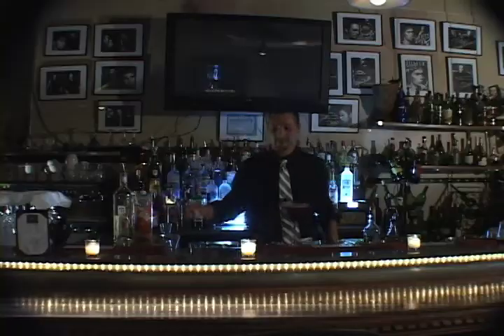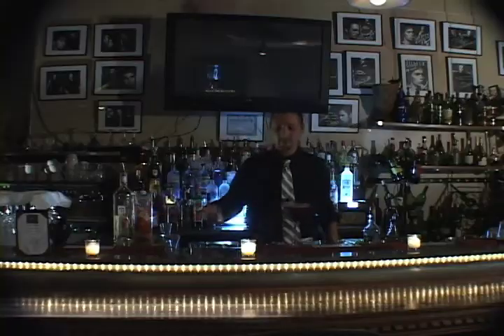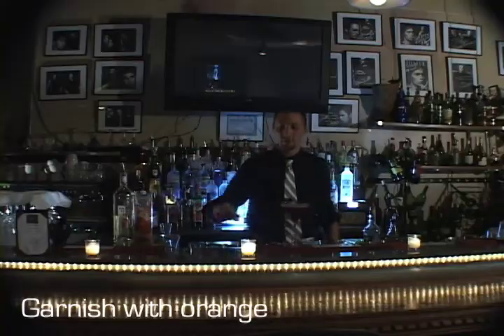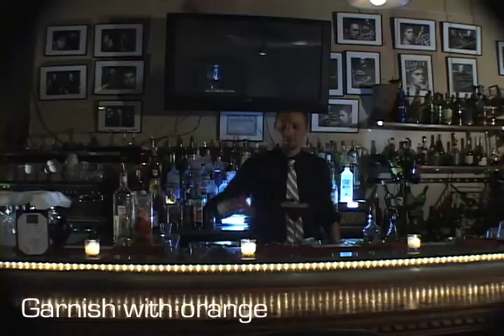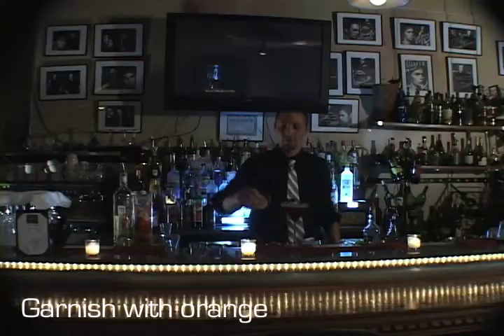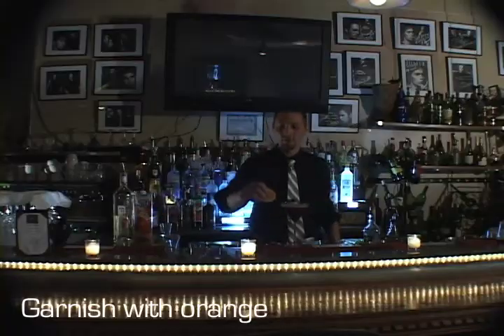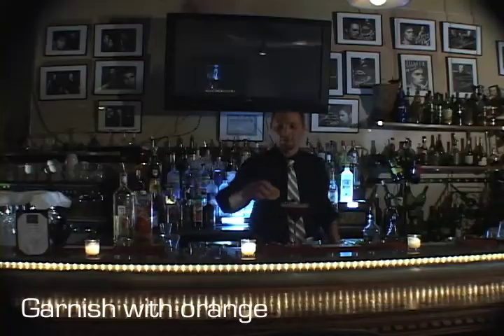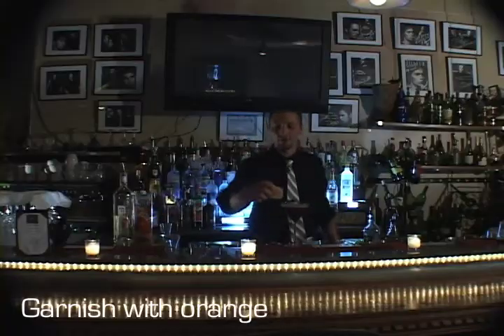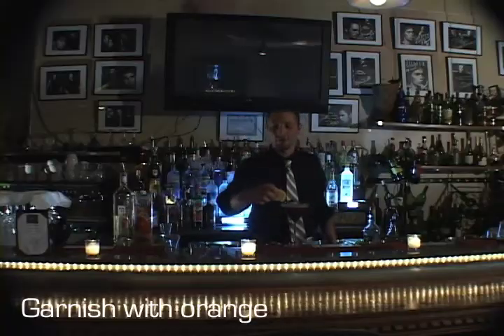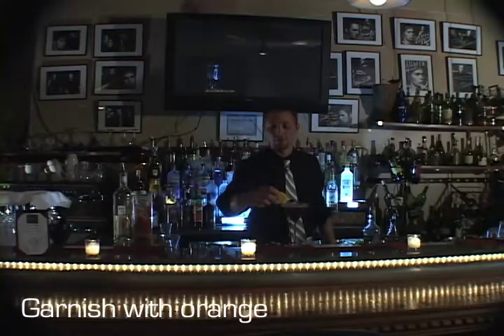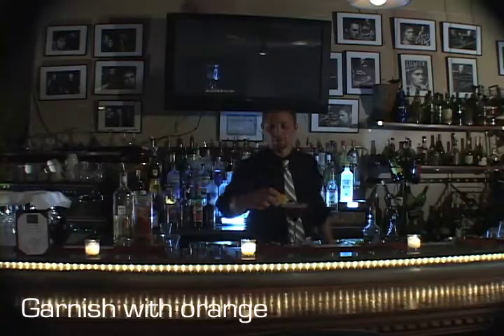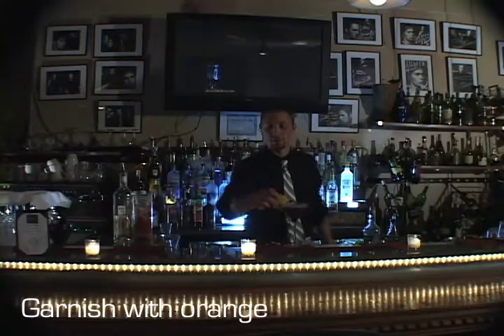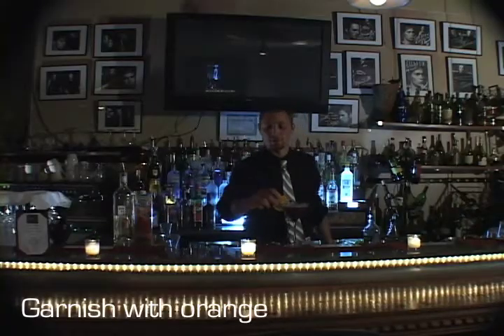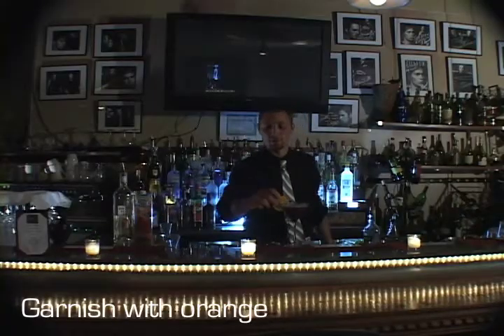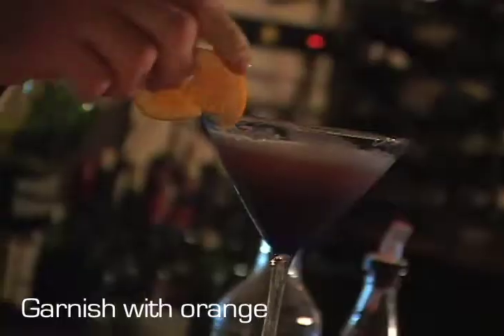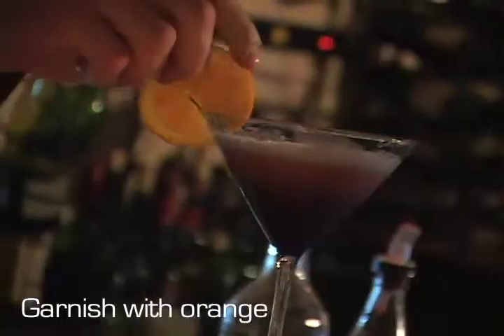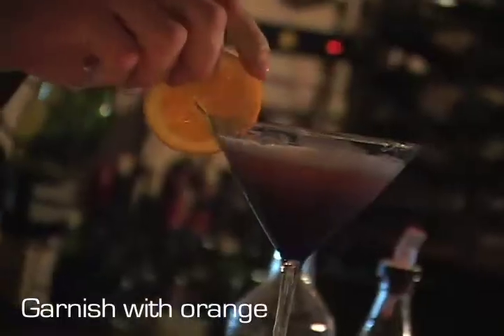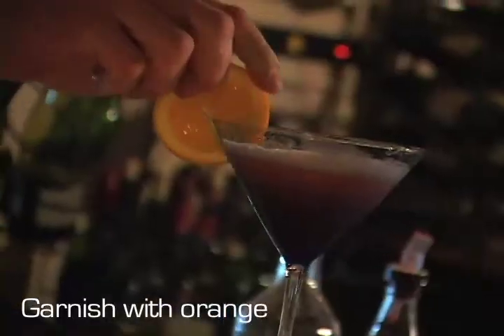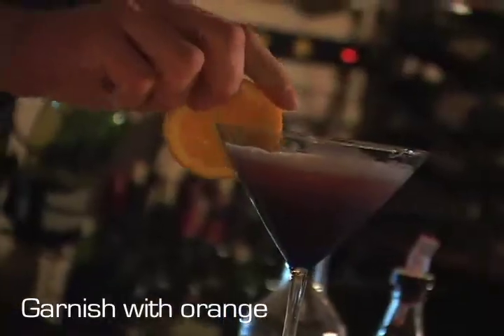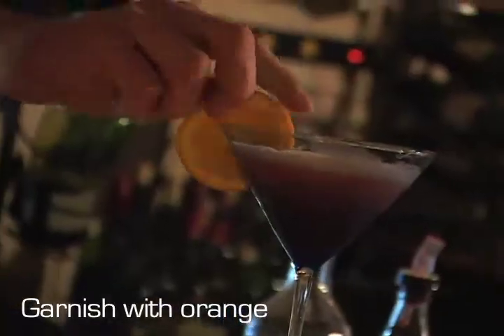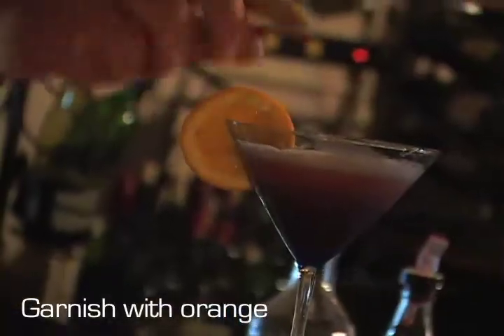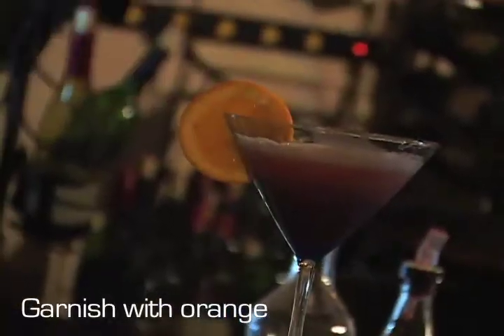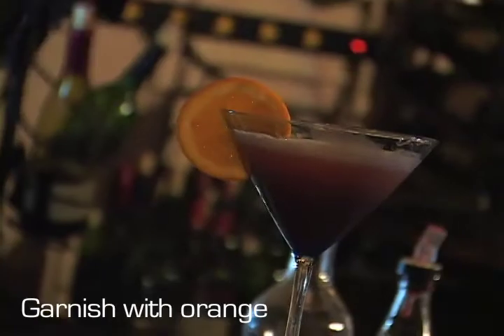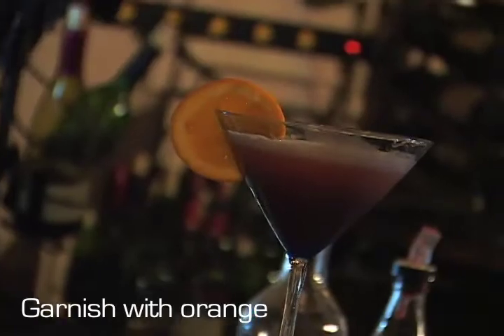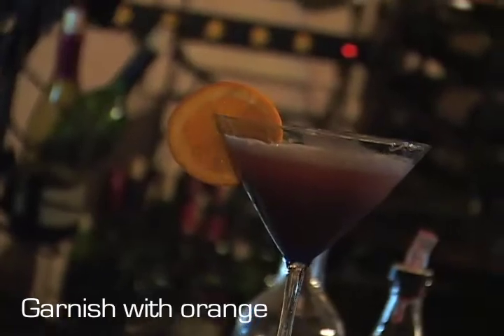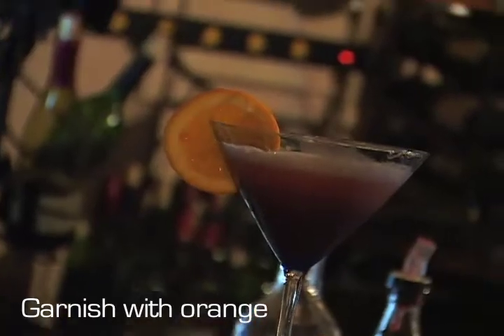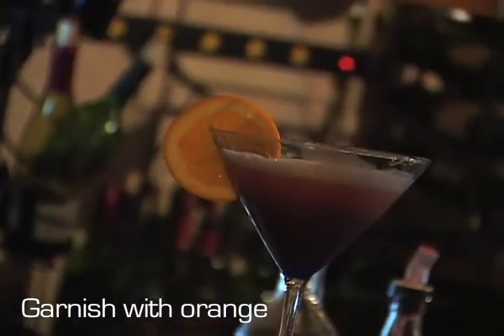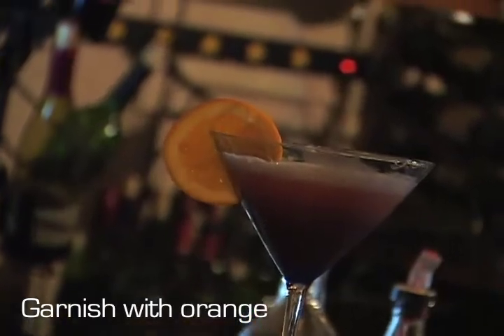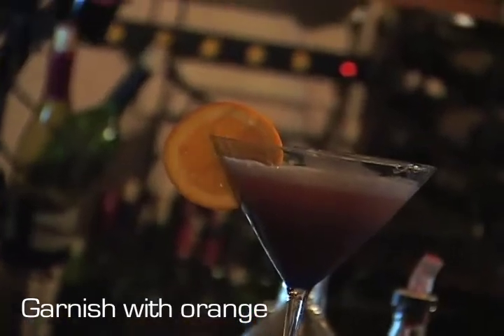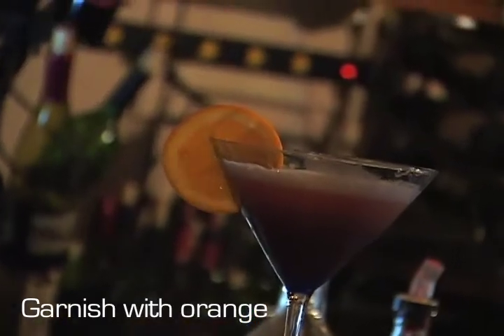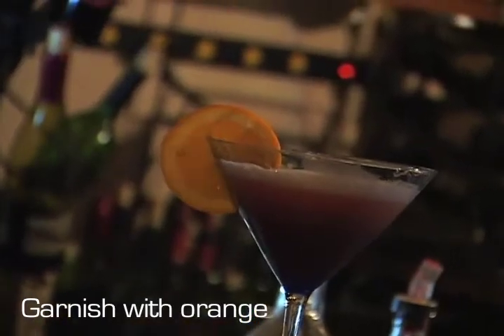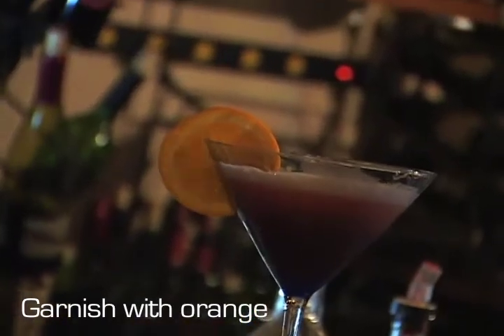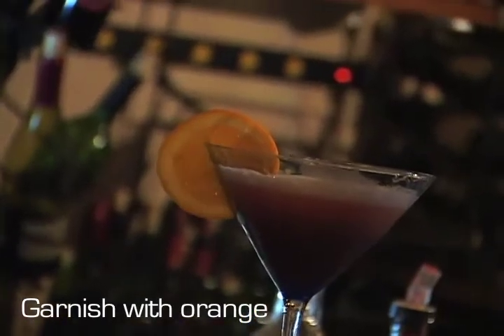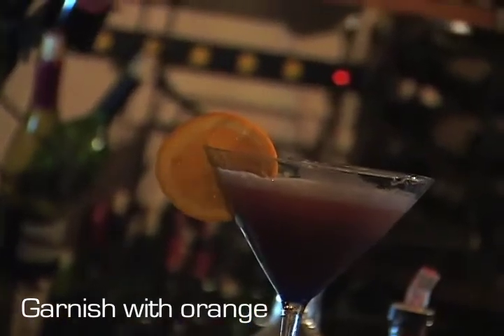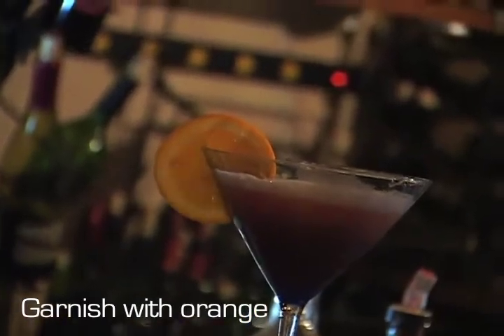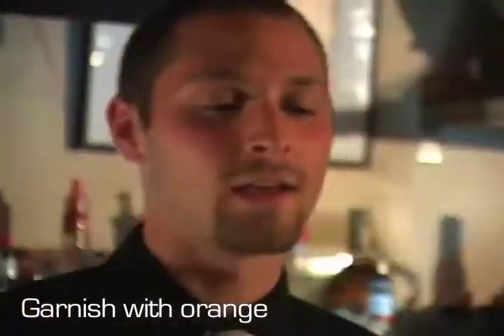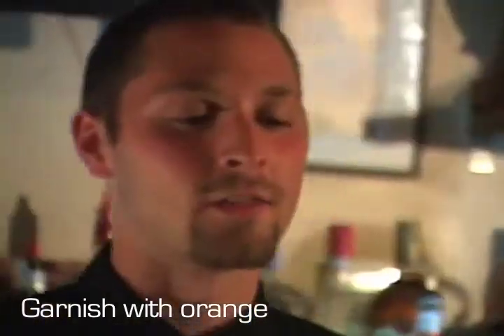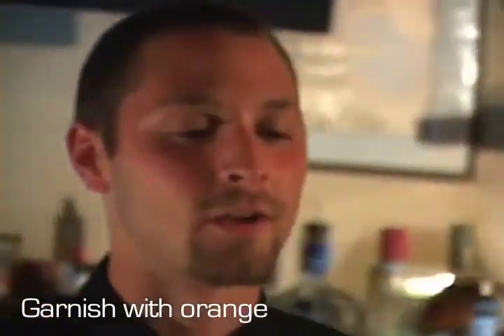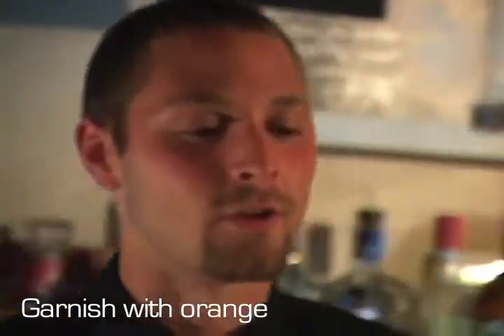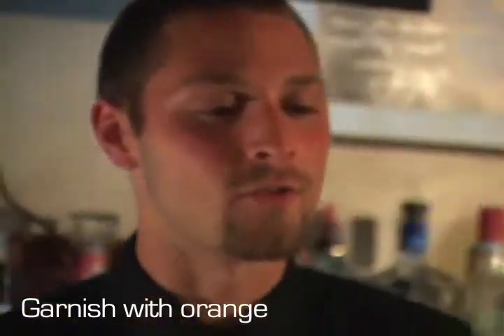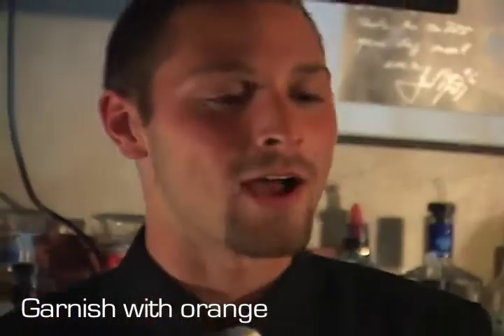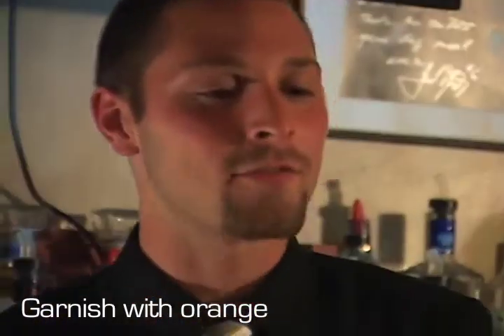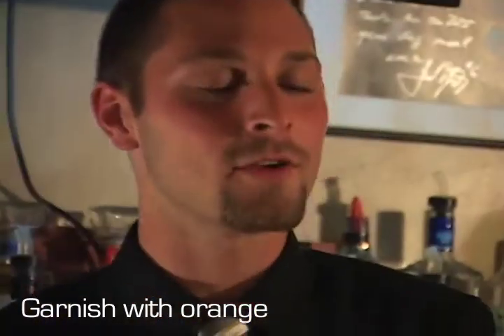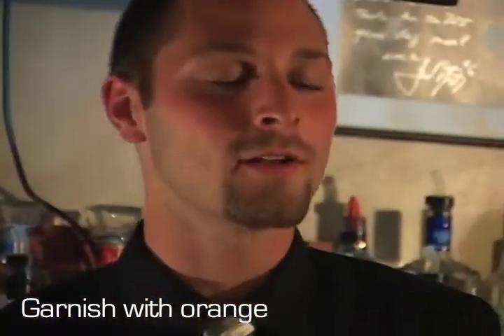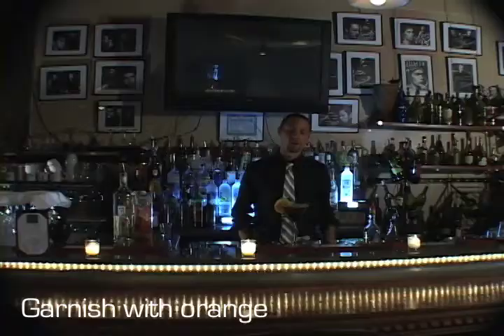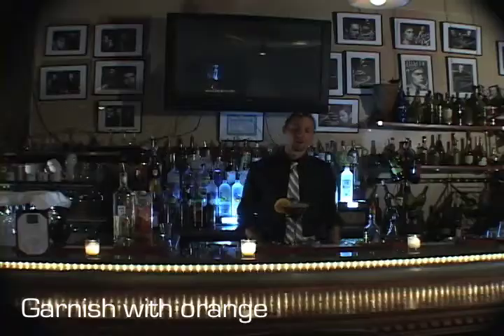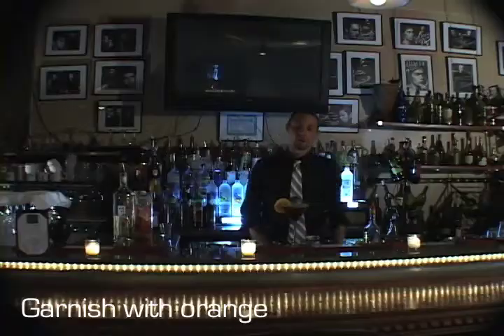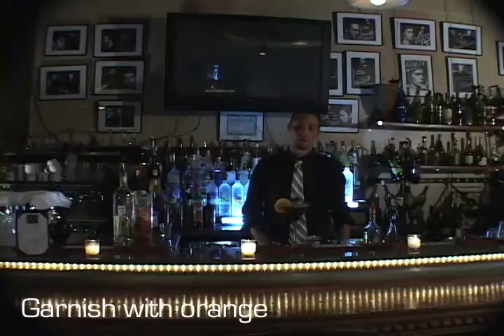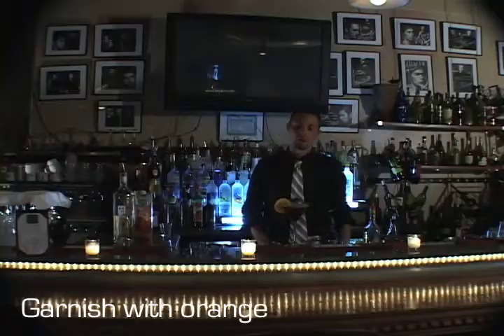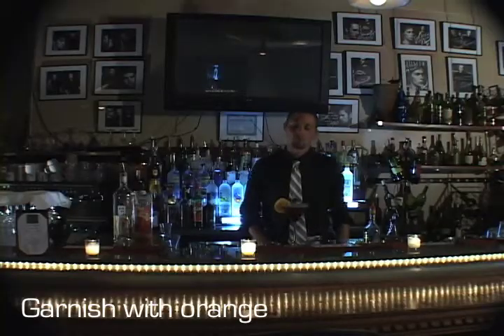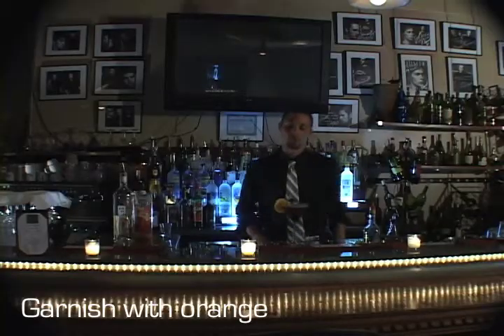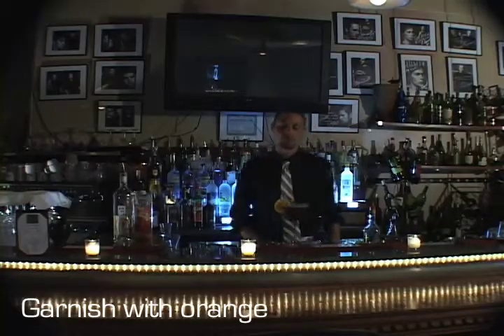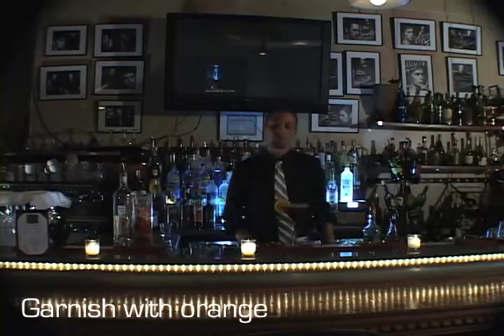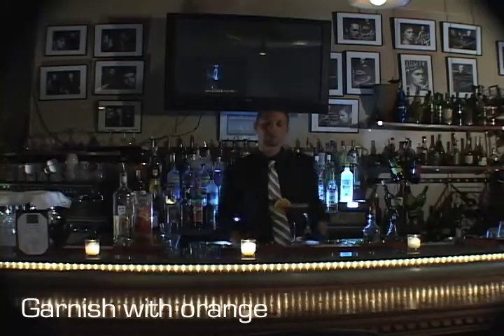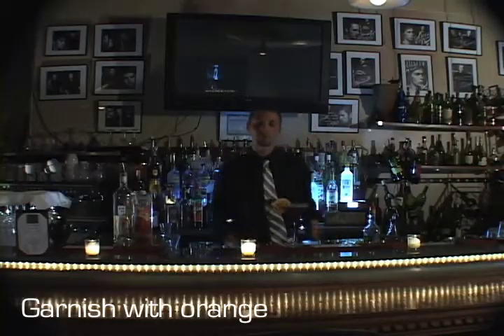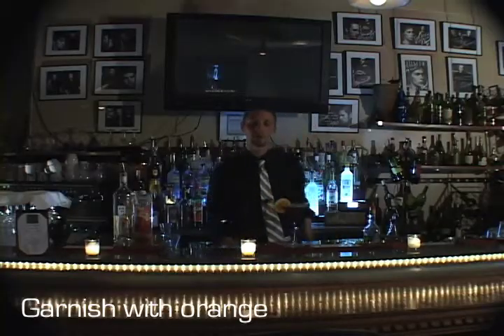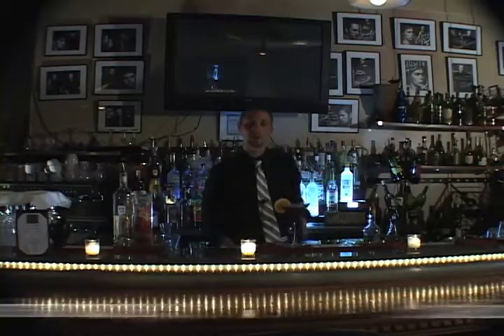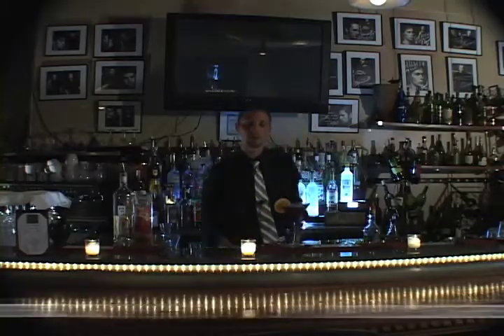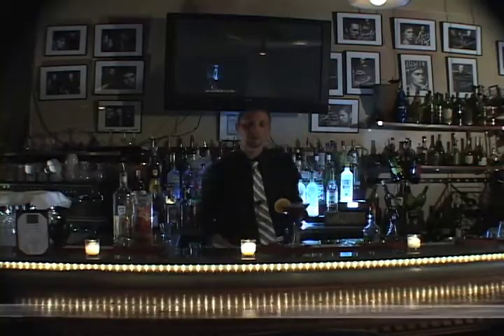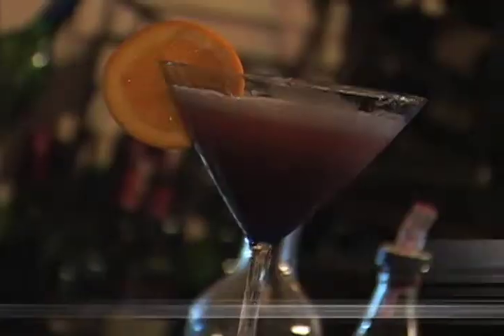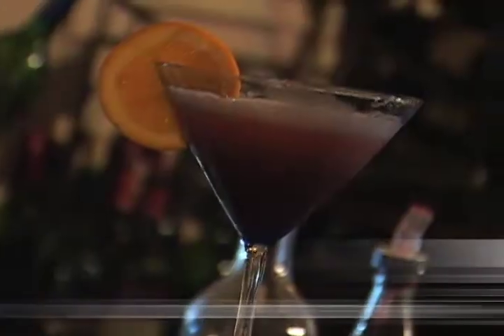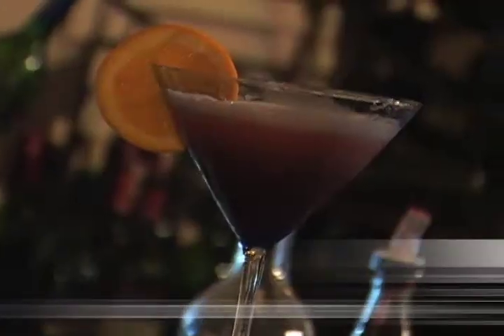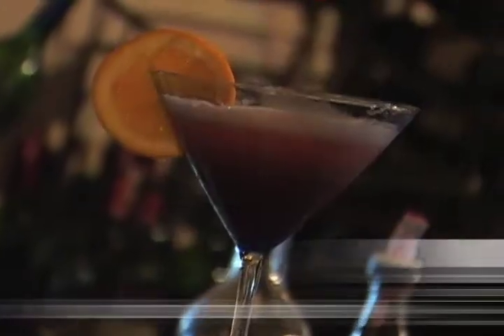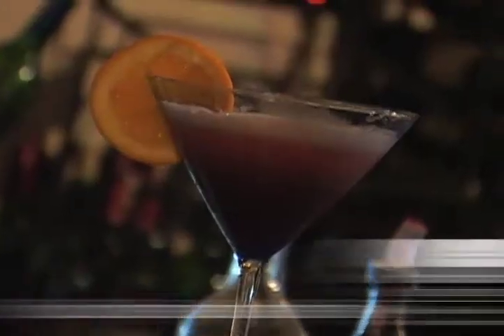I like to garnish it with an orange. And there you have it — our Blood Orange Italian Martini.